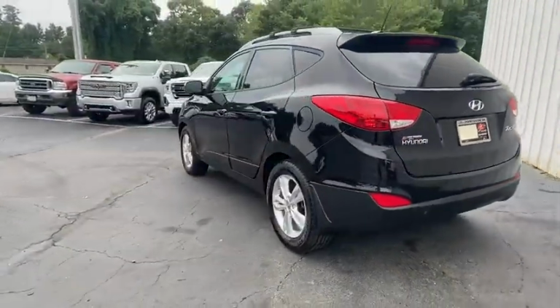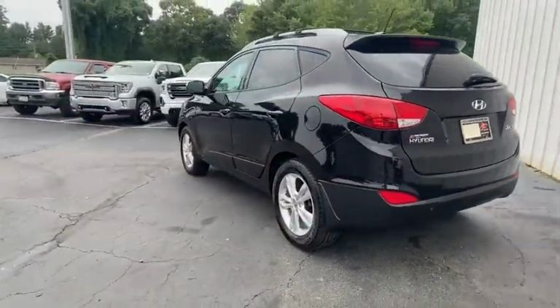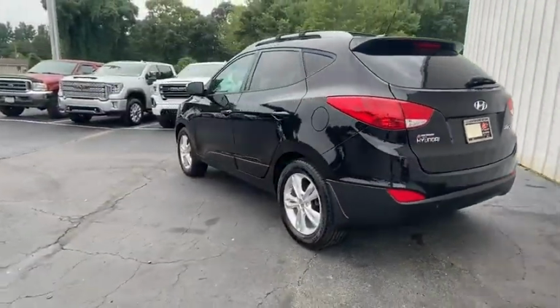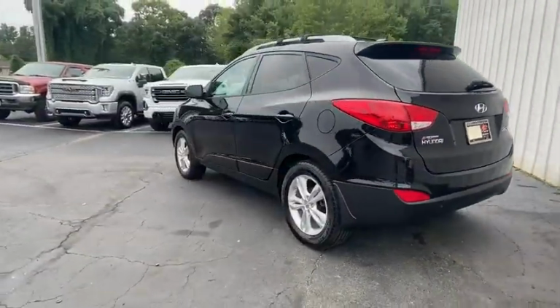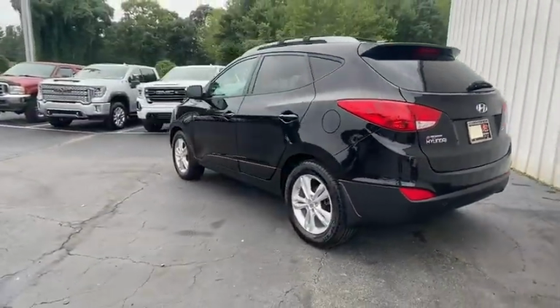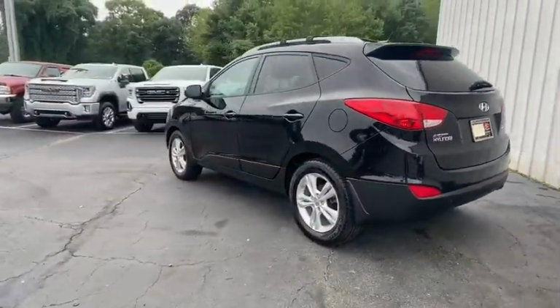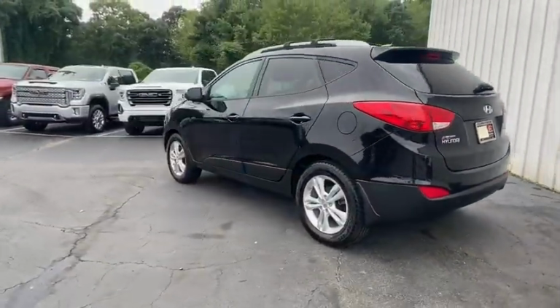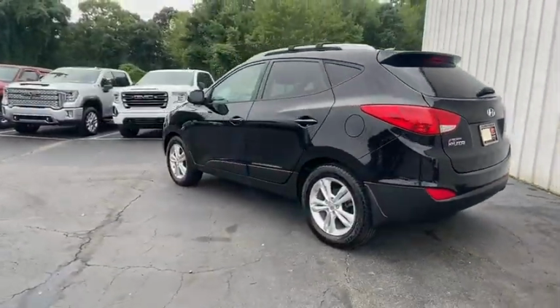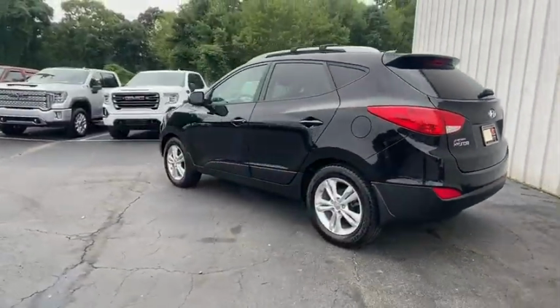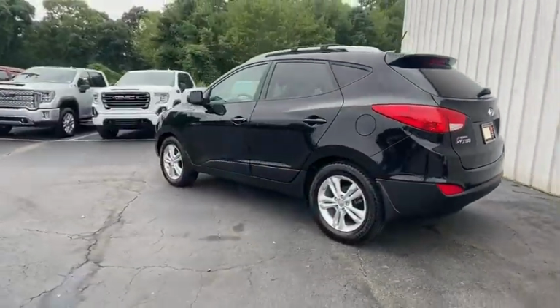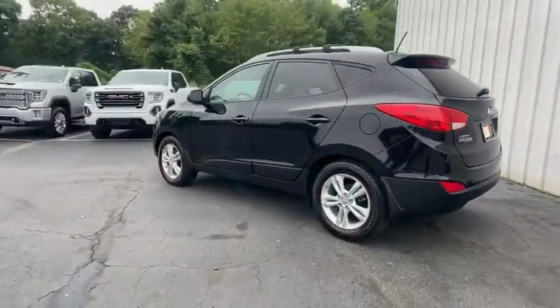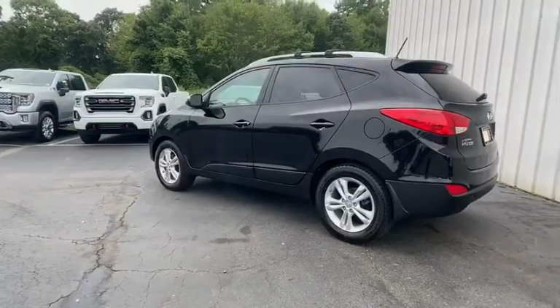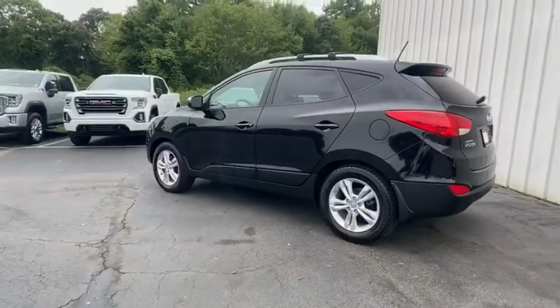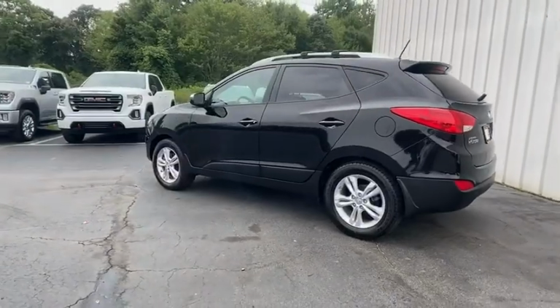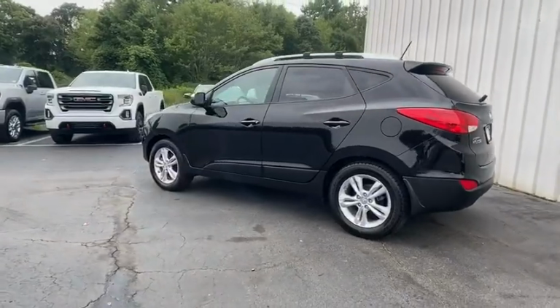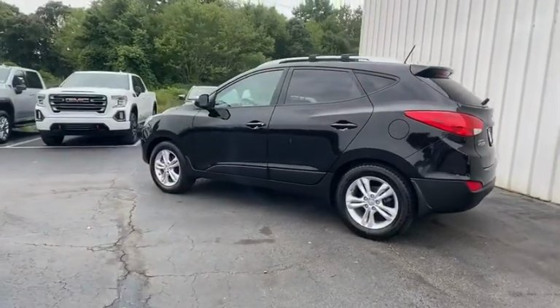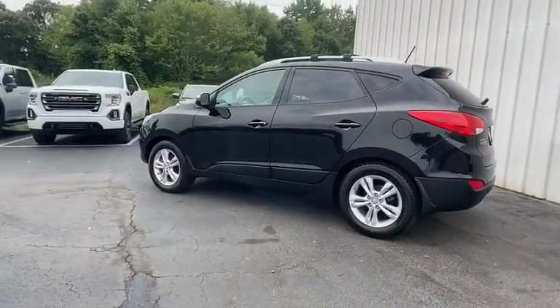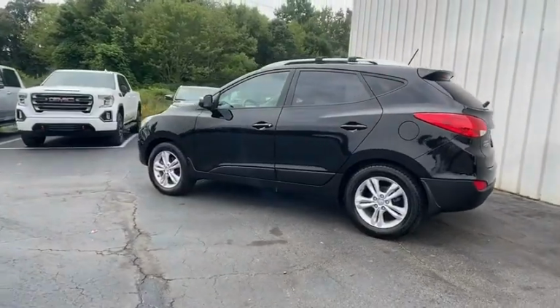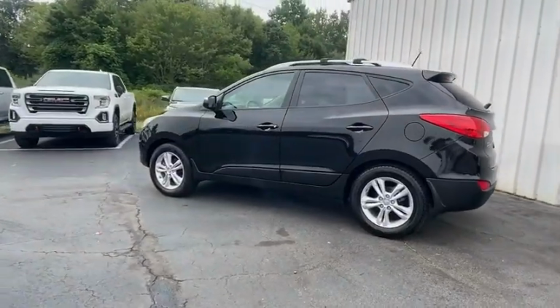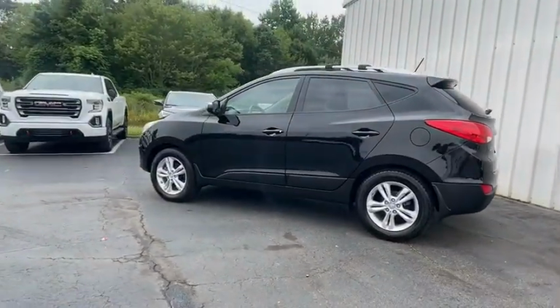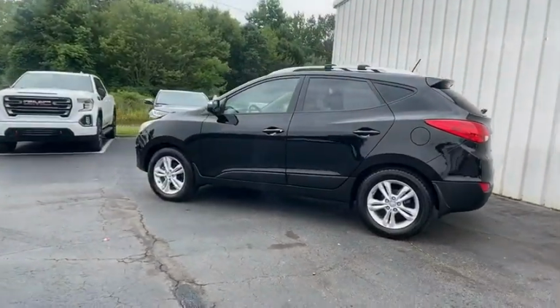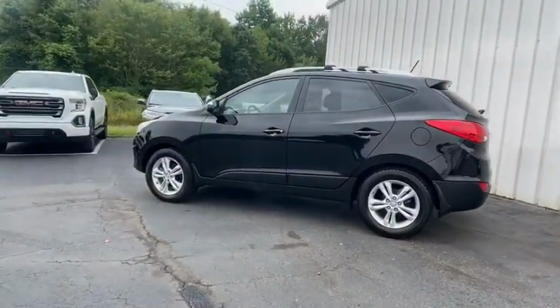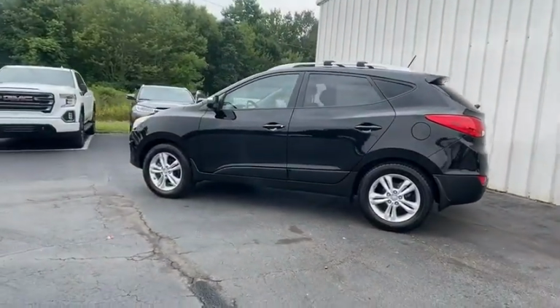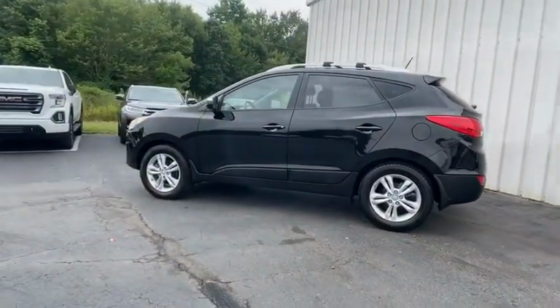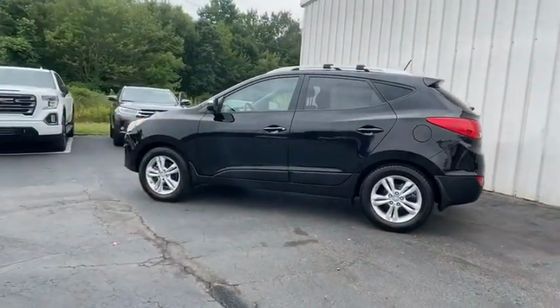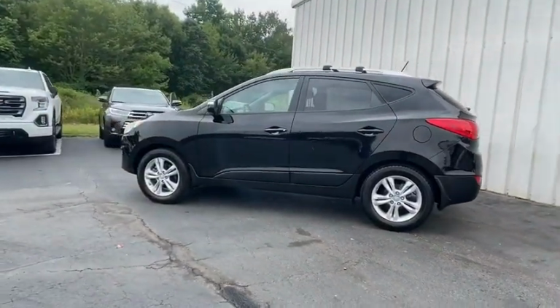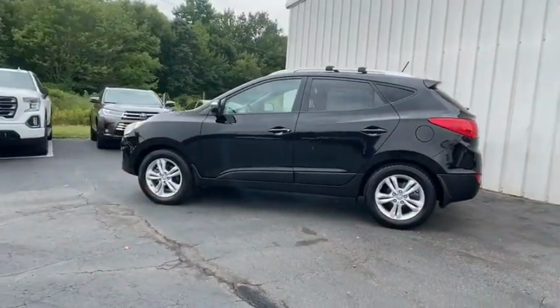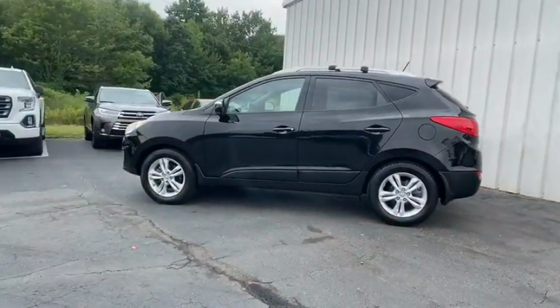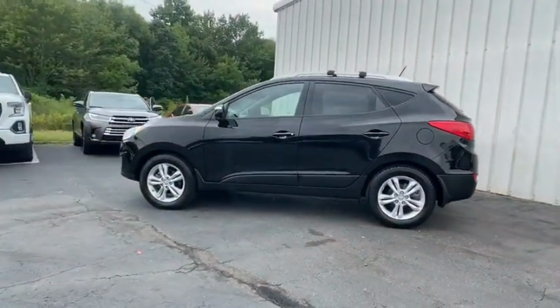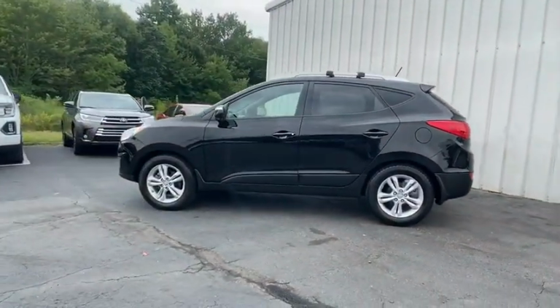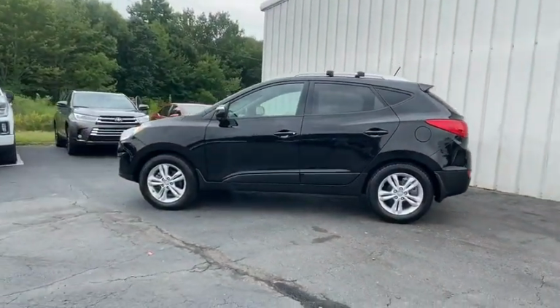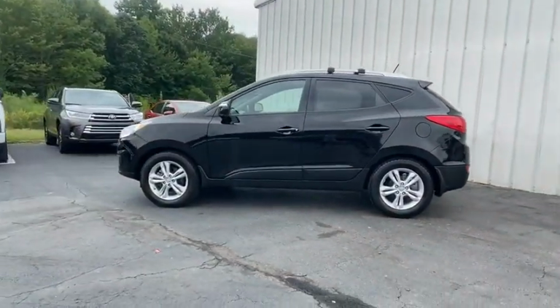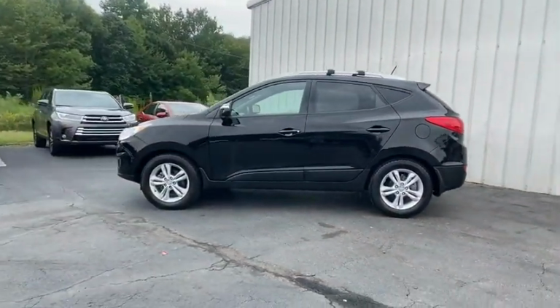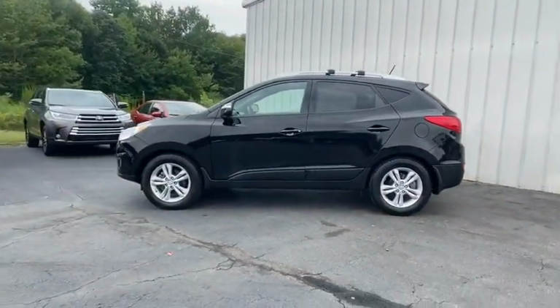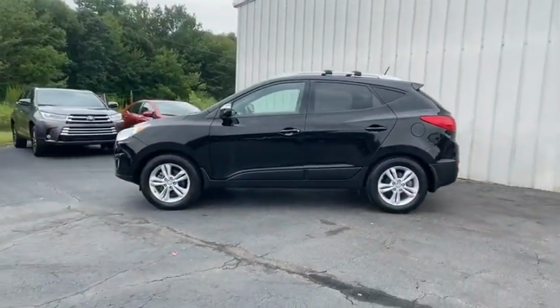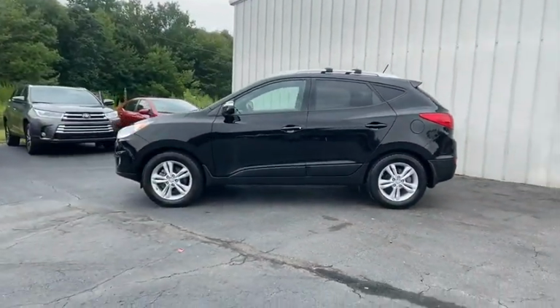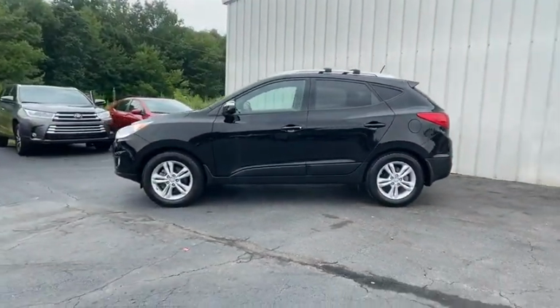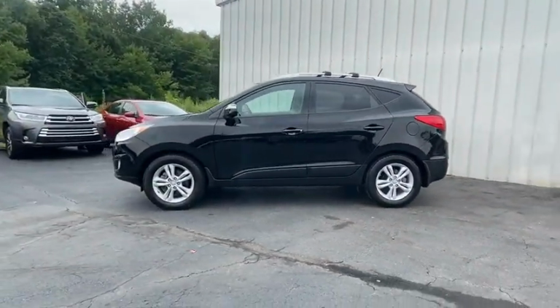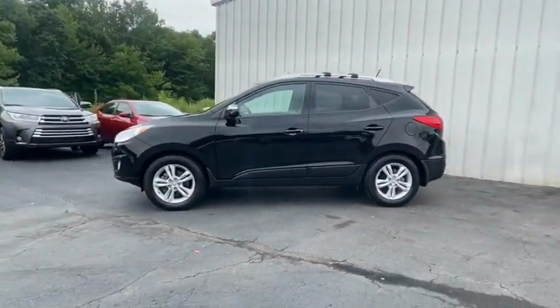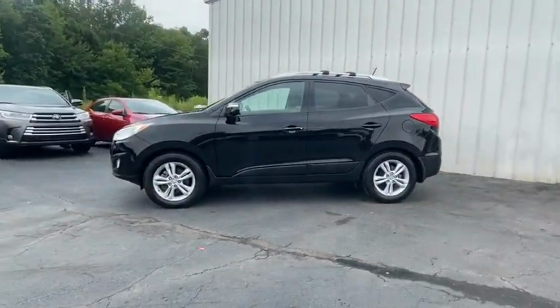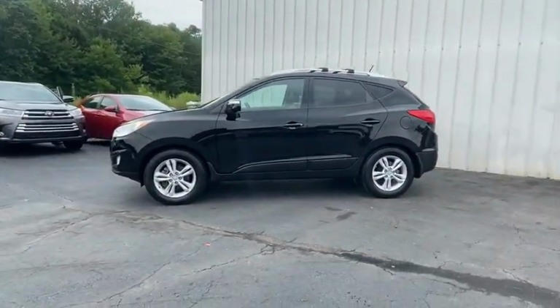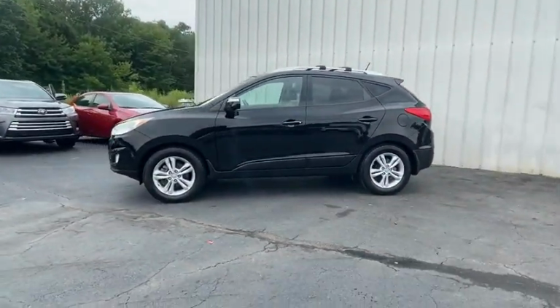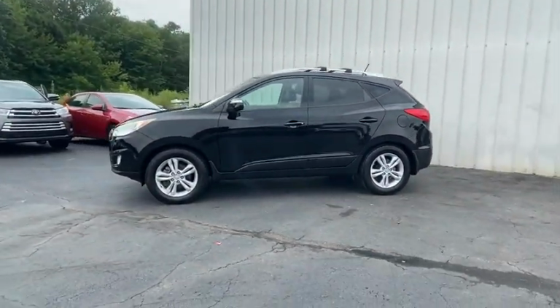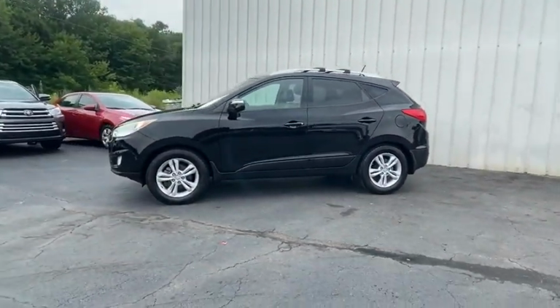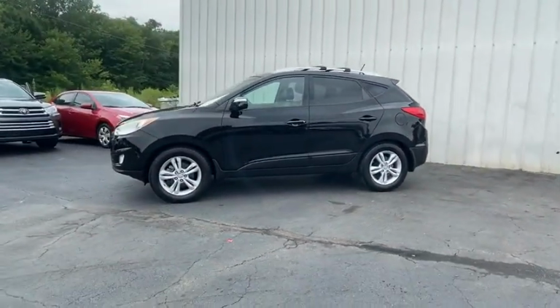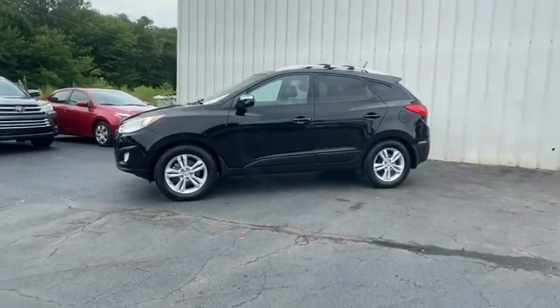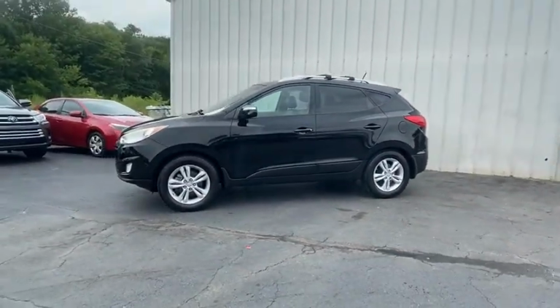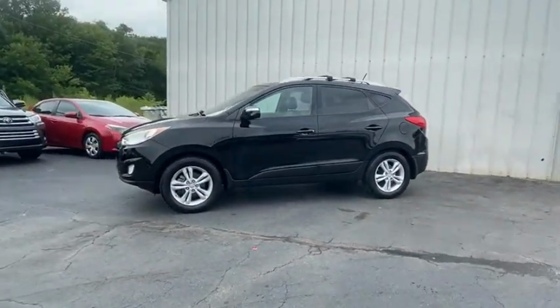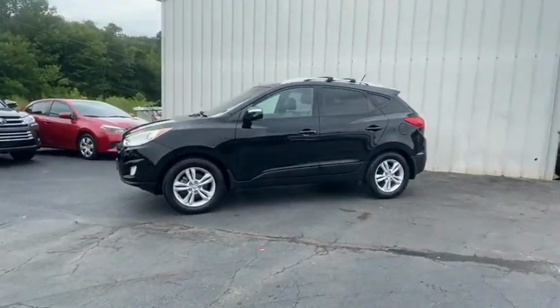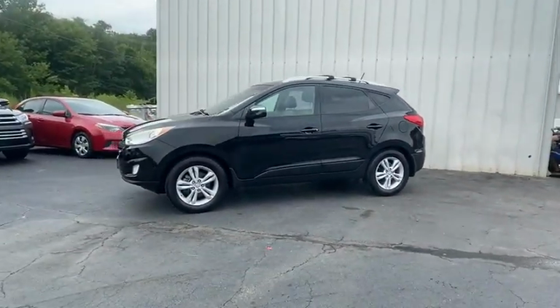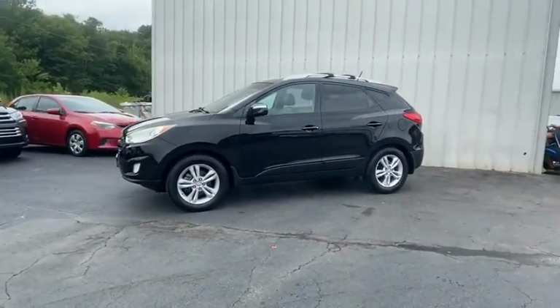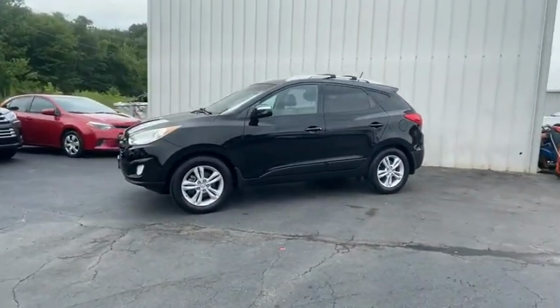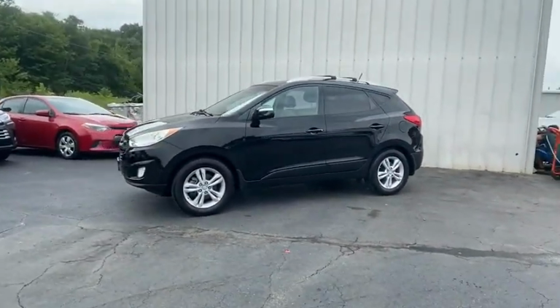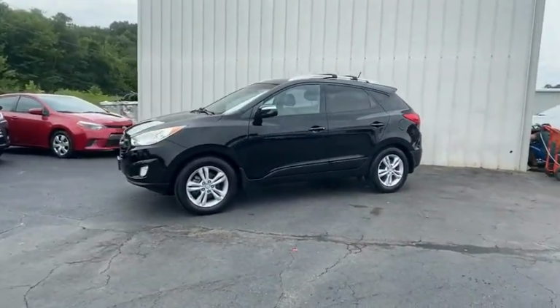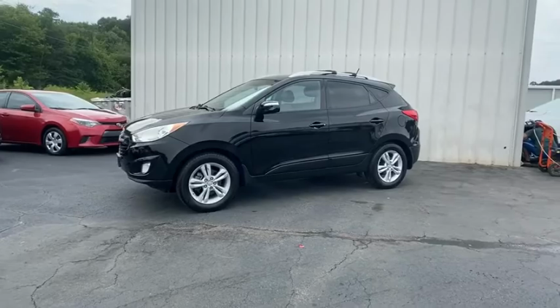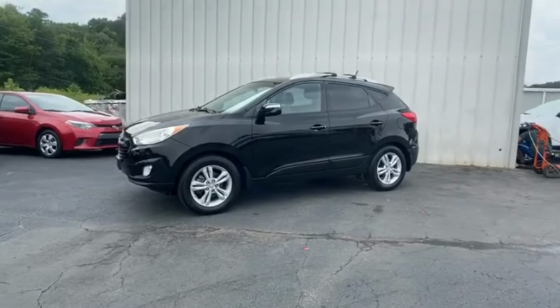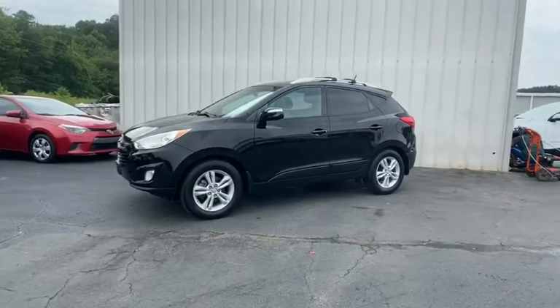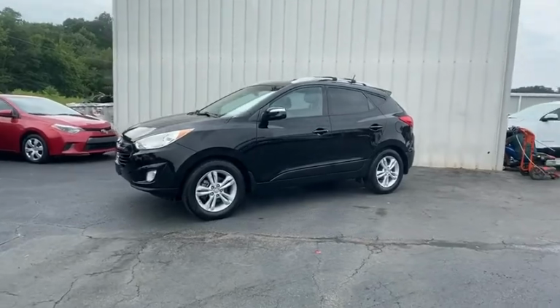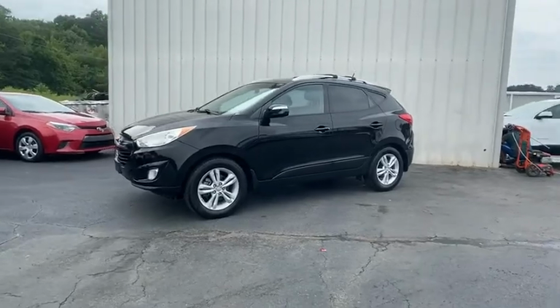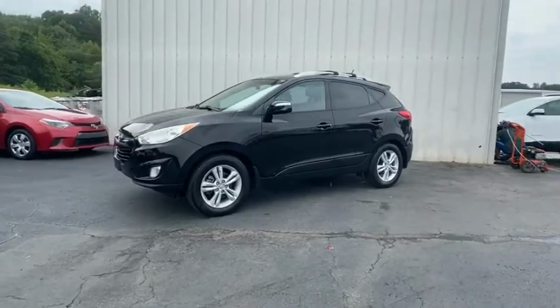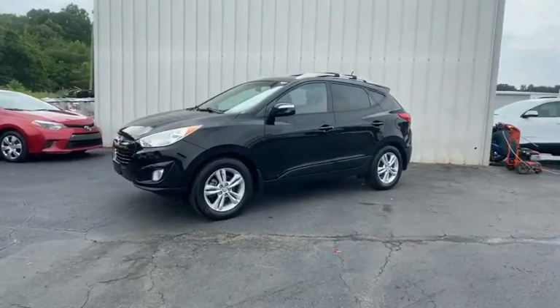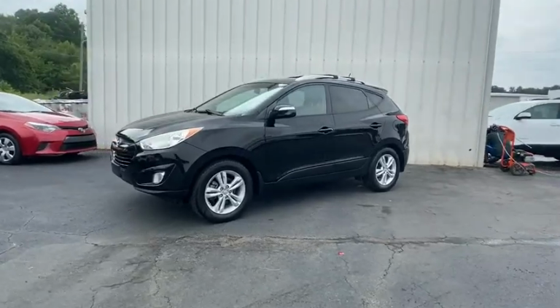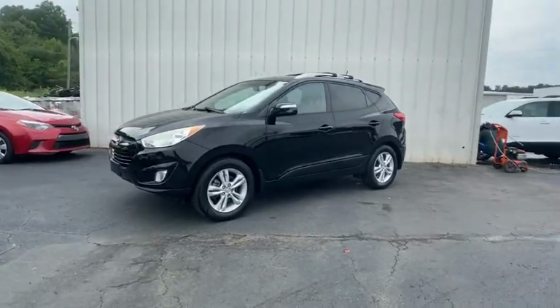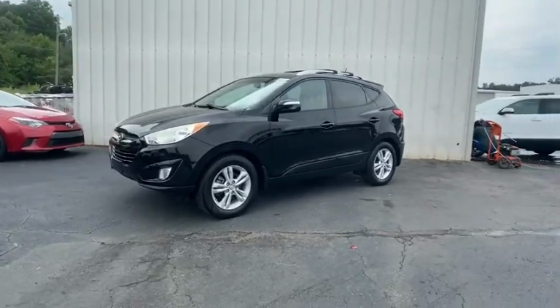With its spacious interior, small never felt so big. This vehicle has less than 125,000 miles.